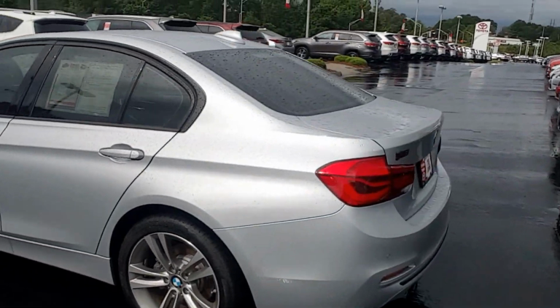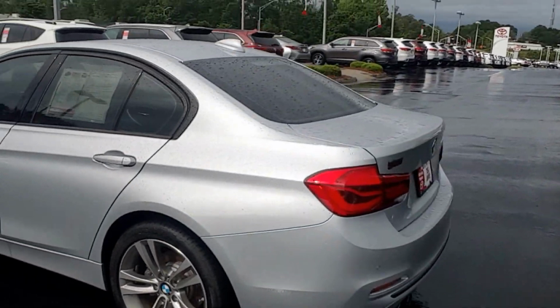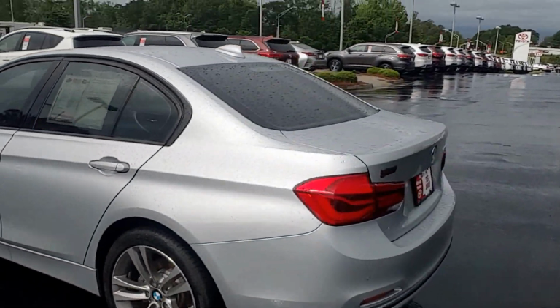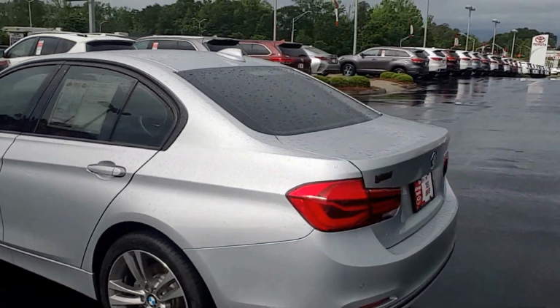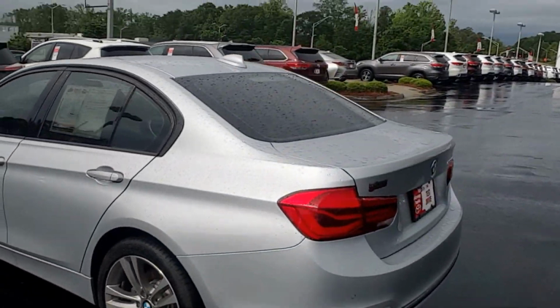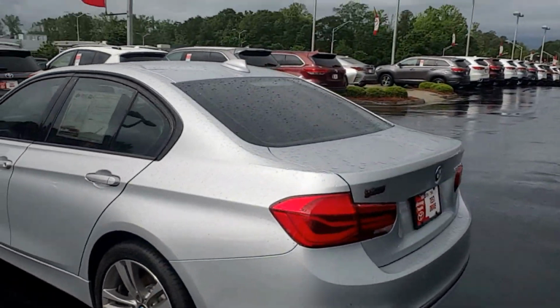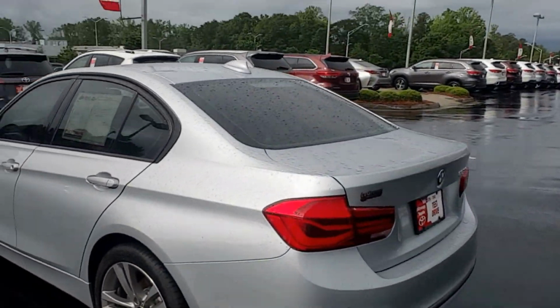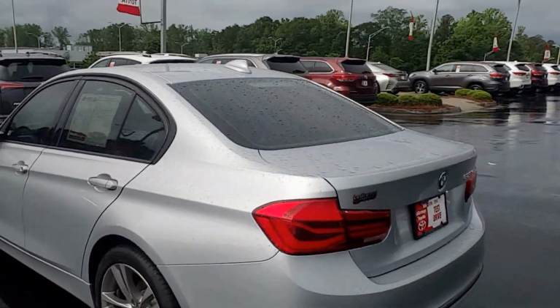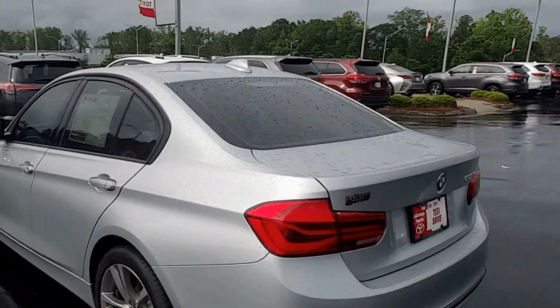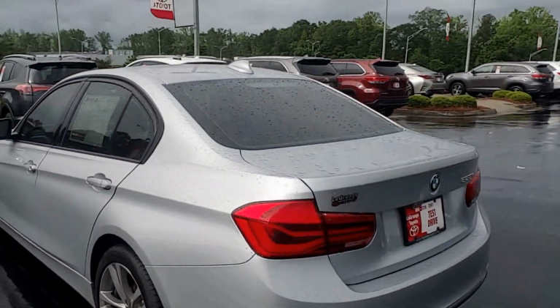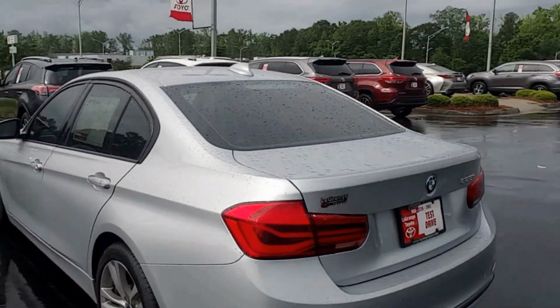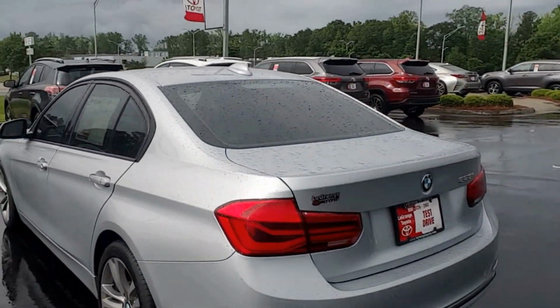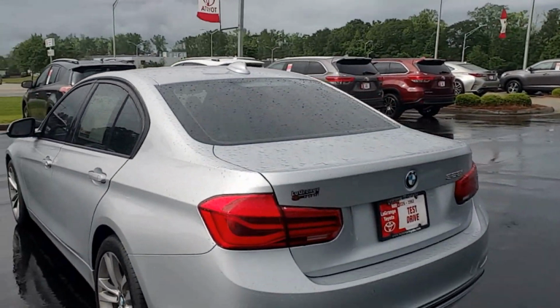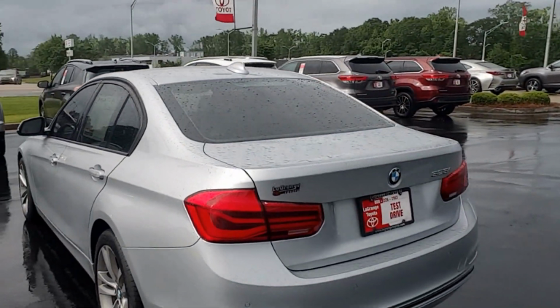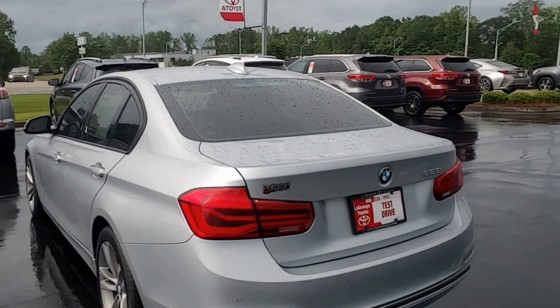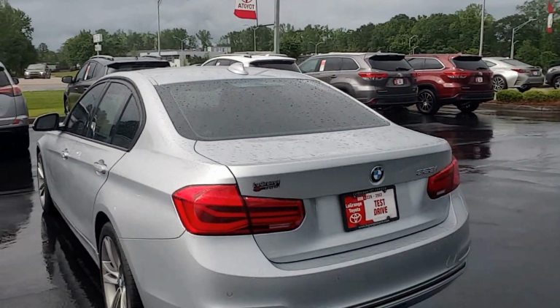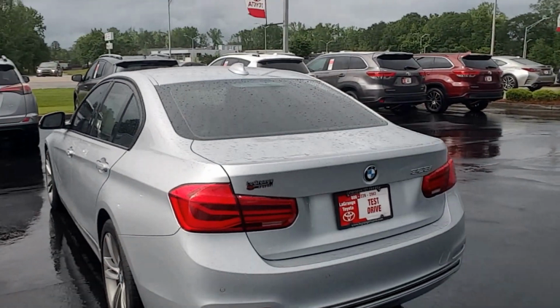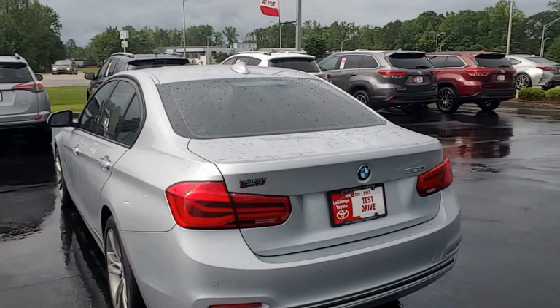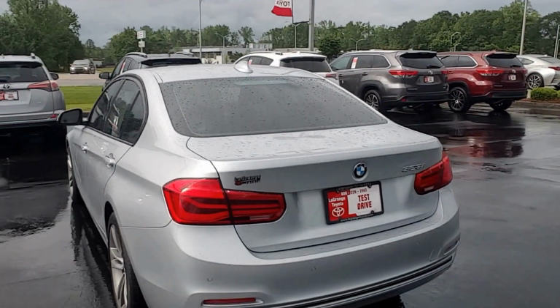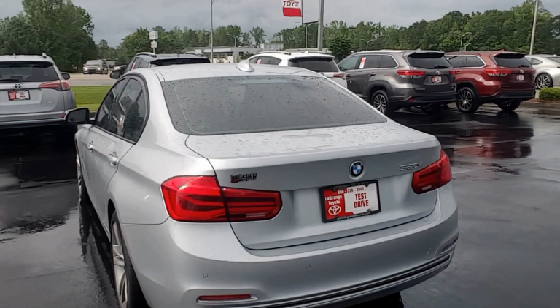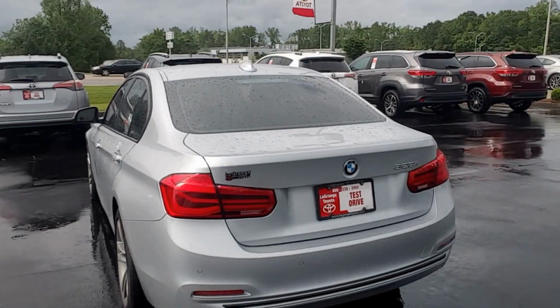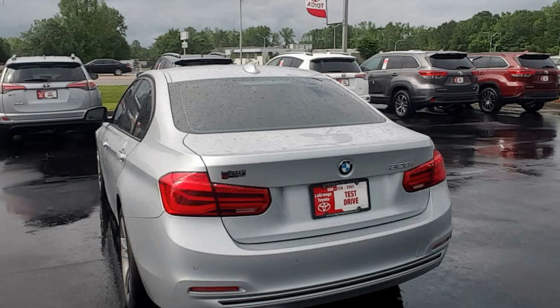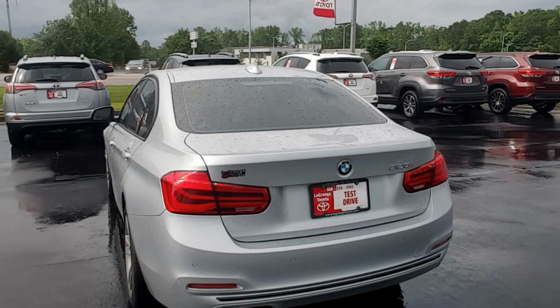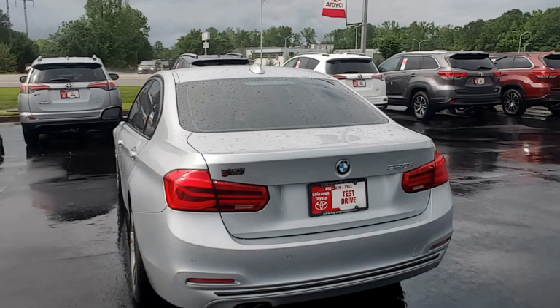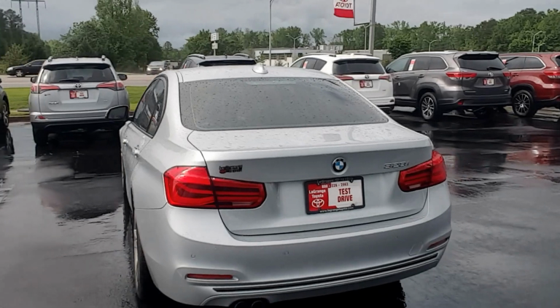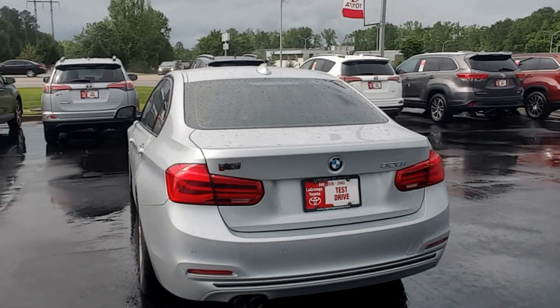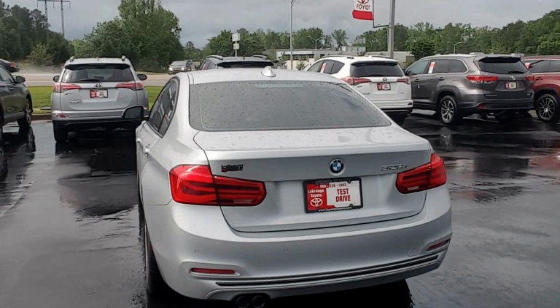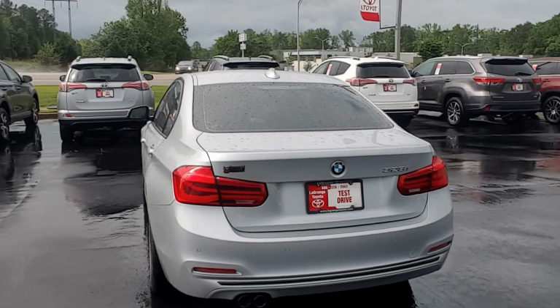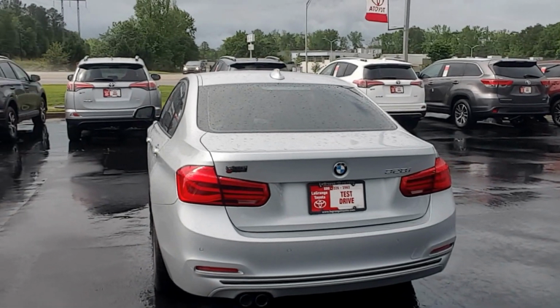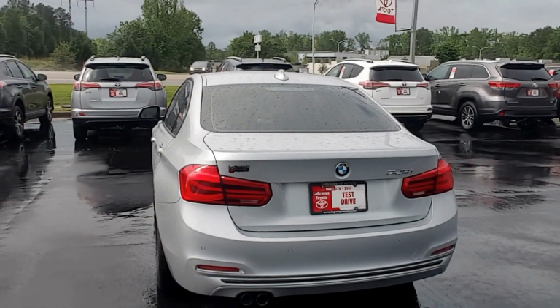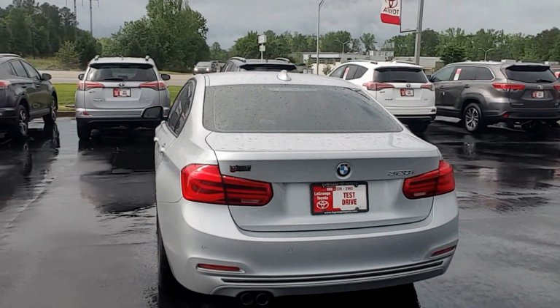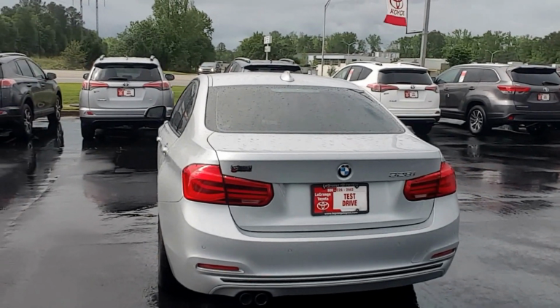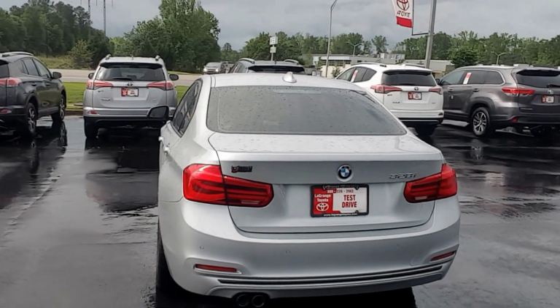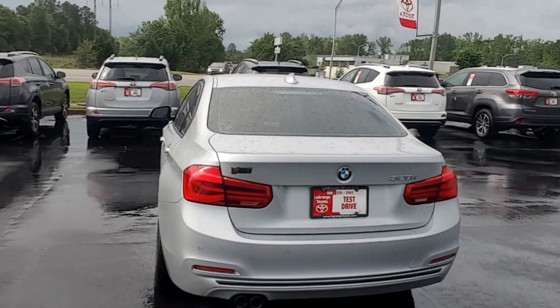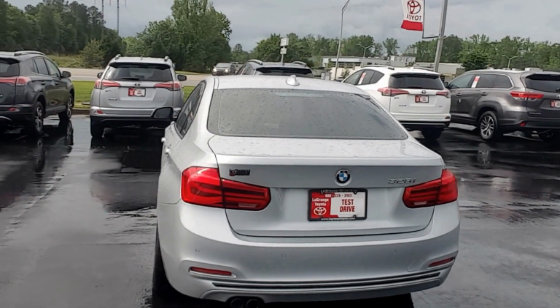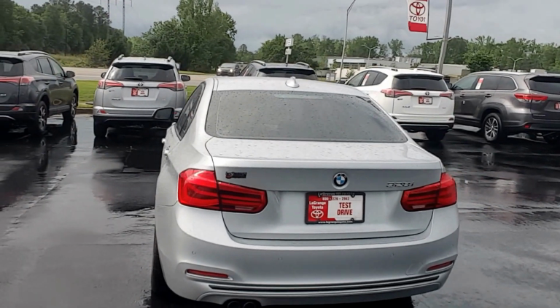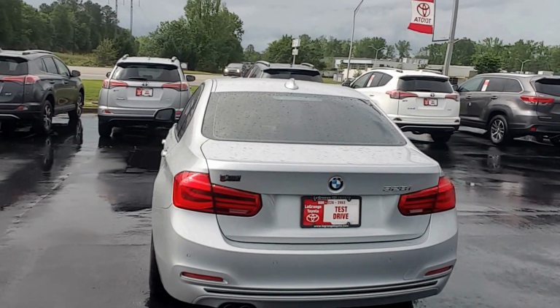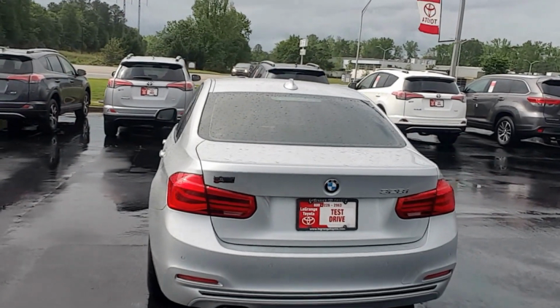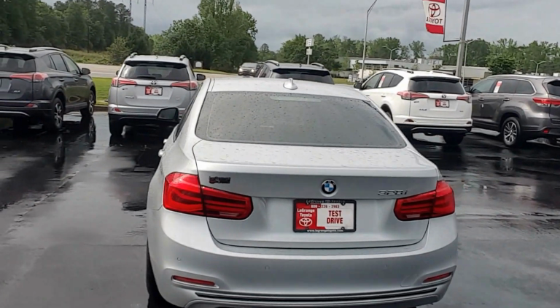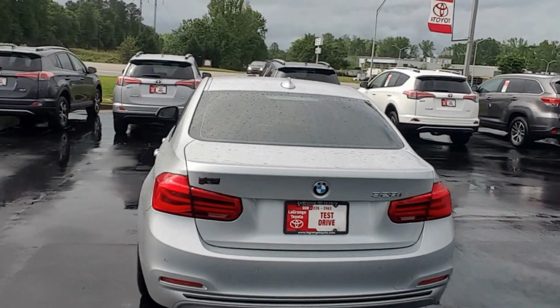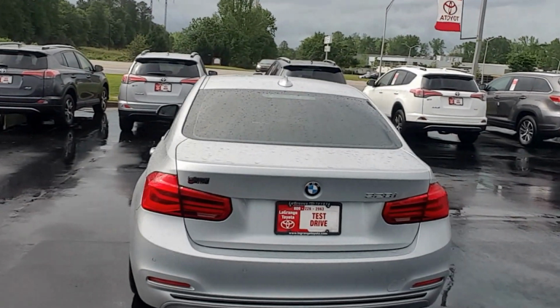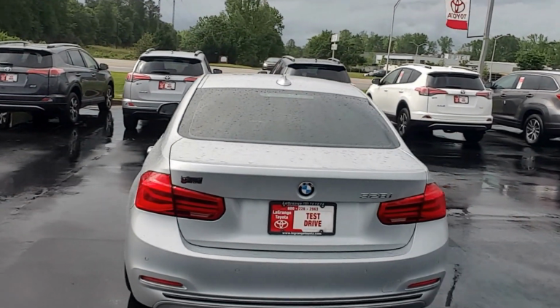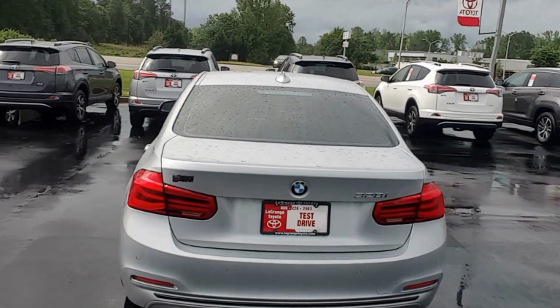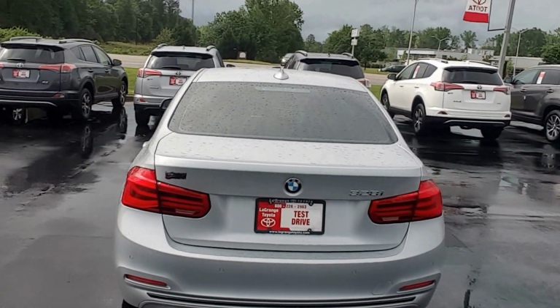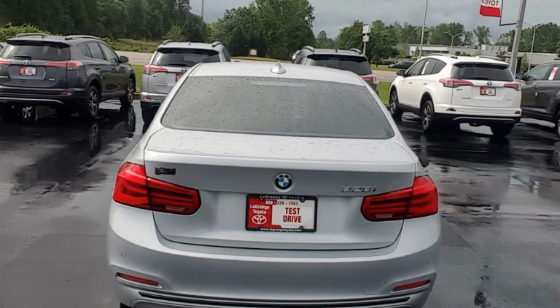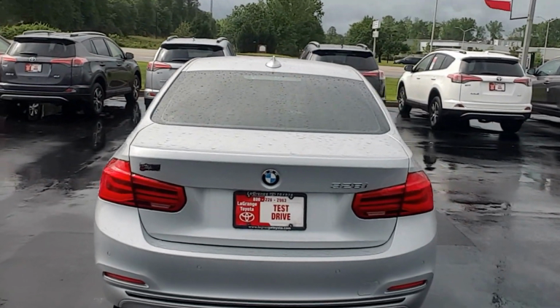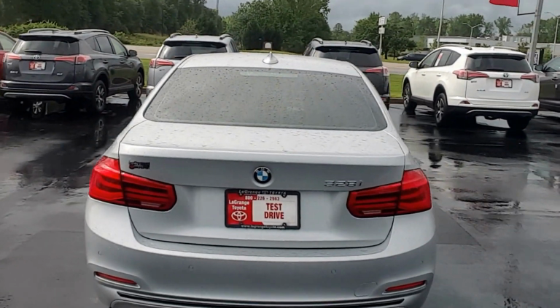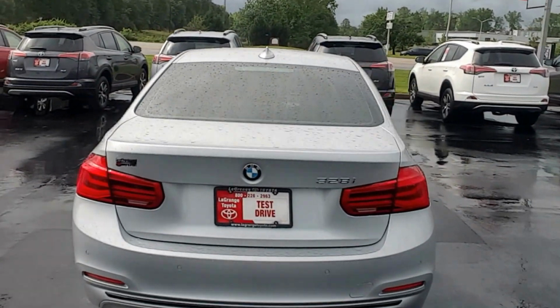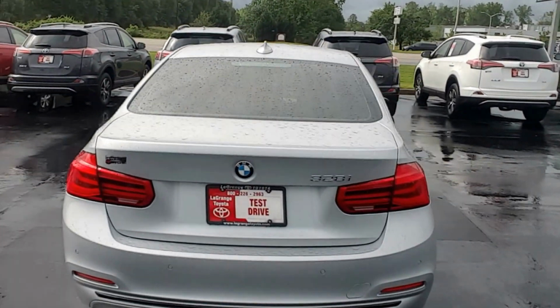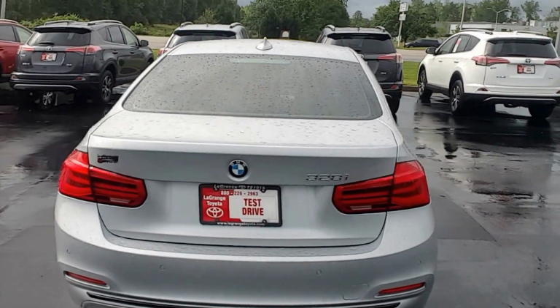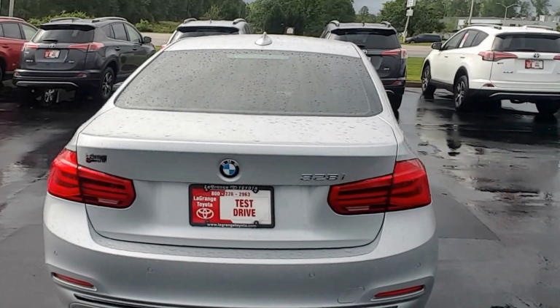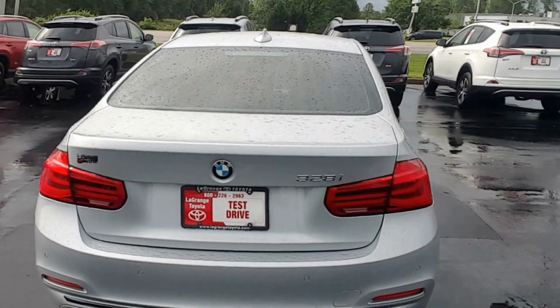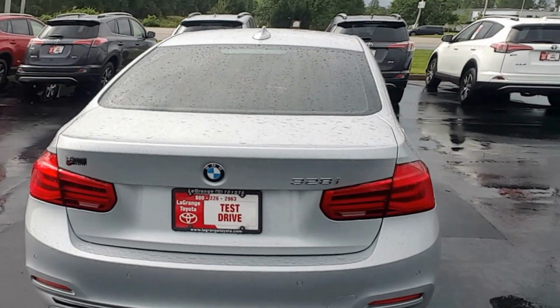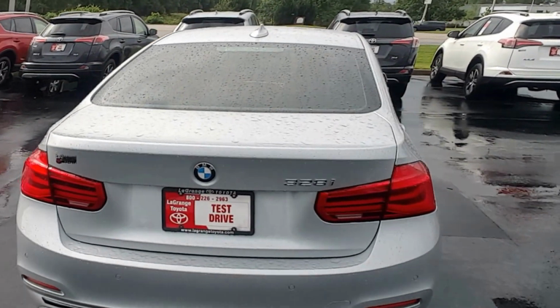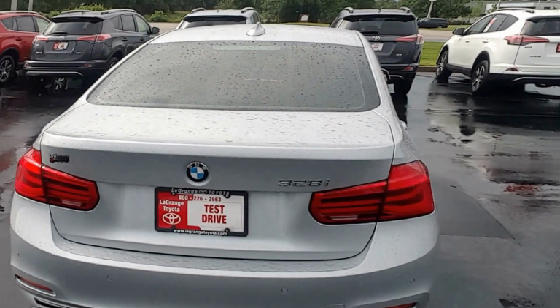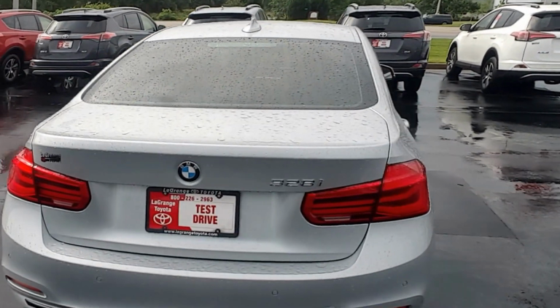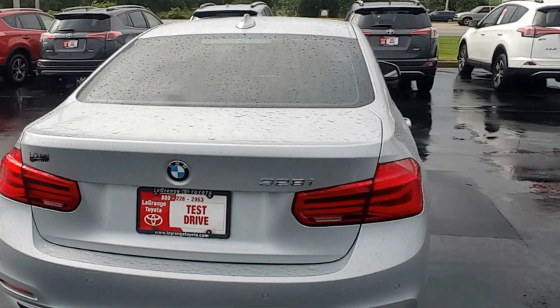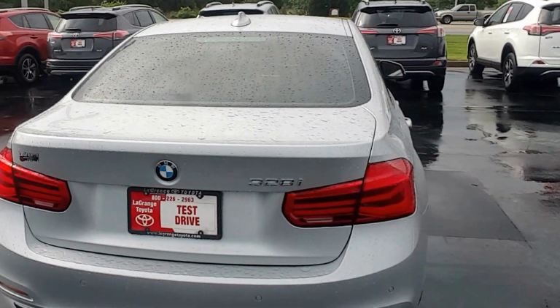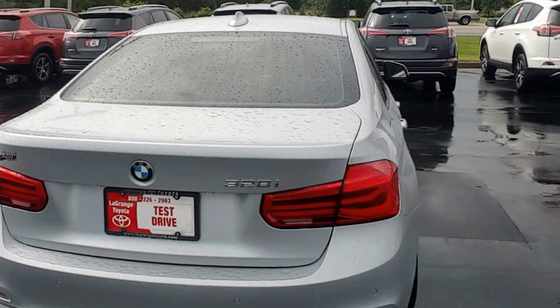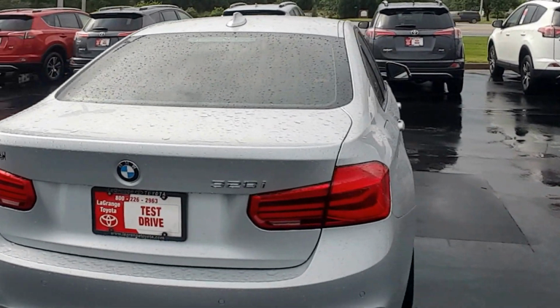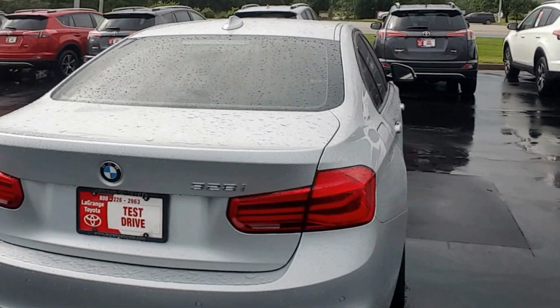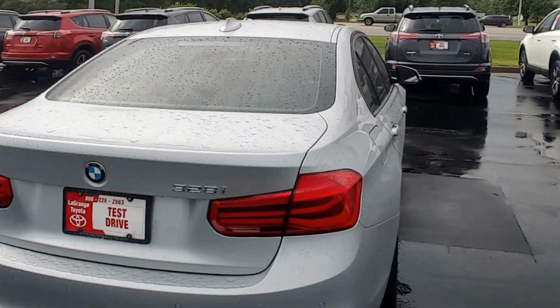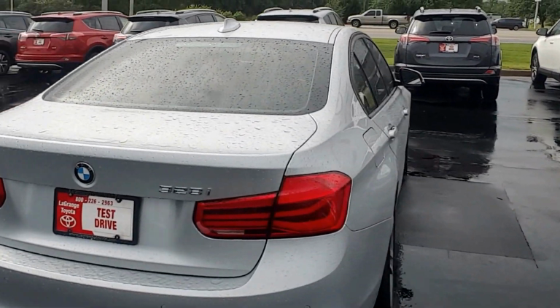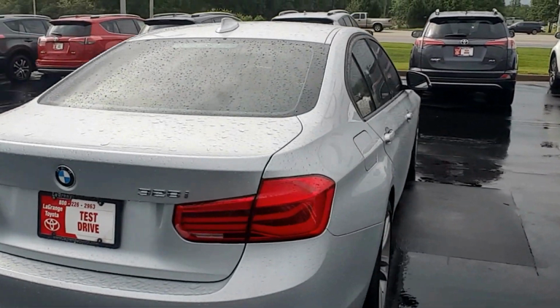In the rear you also have your parking sensors, rear cross traffic alert, your dual exhaust, and also the backup camera.